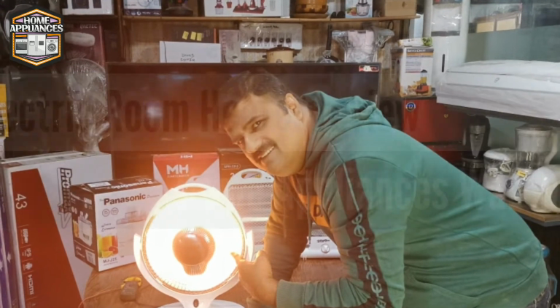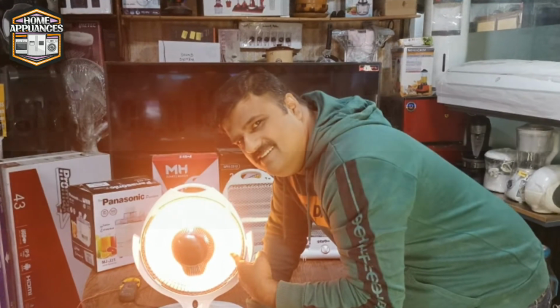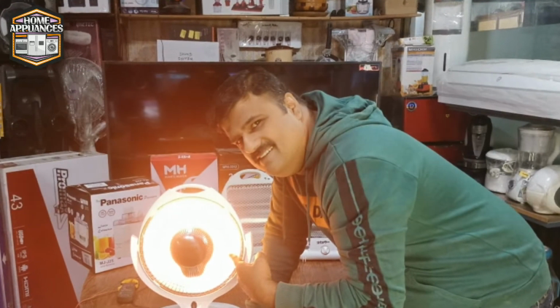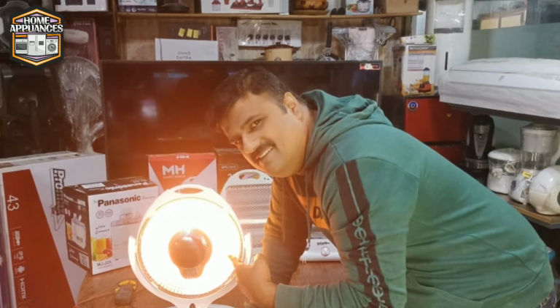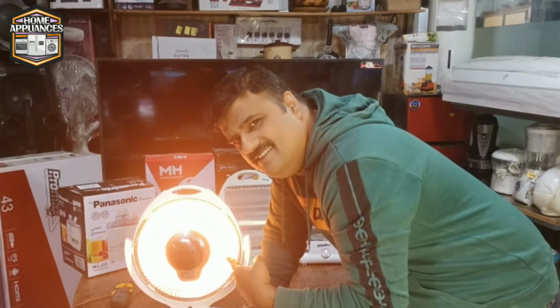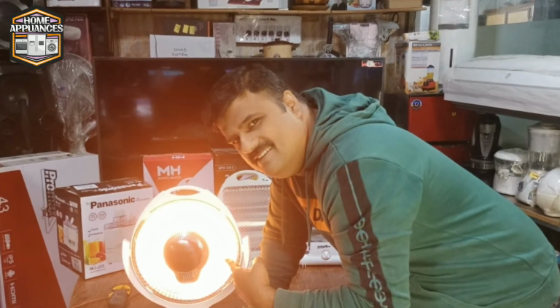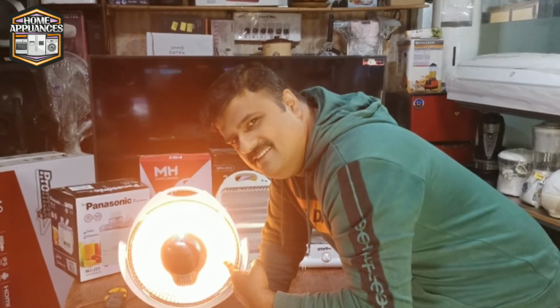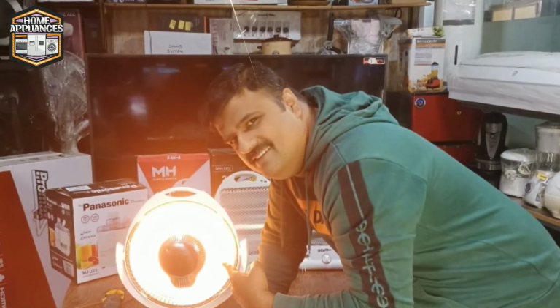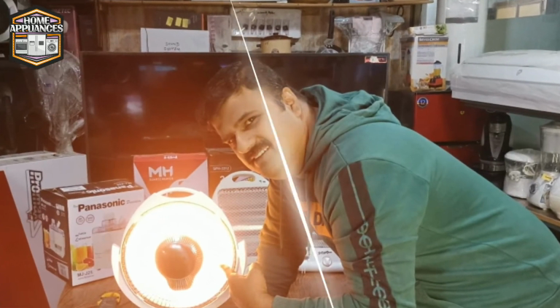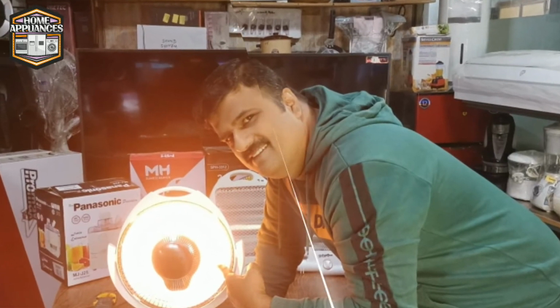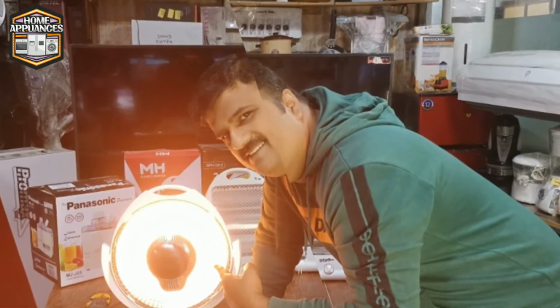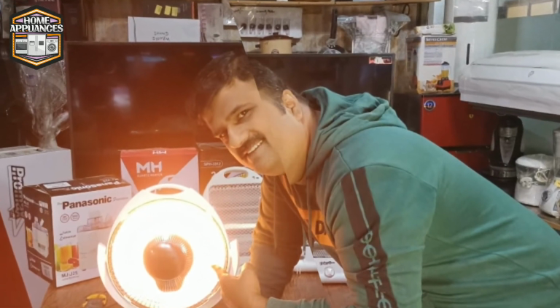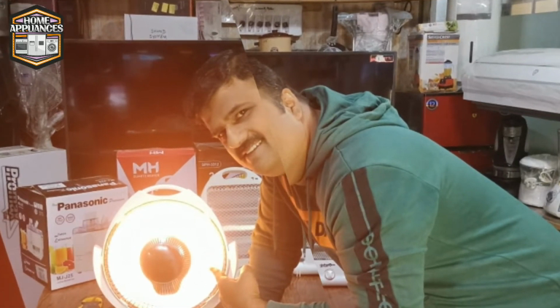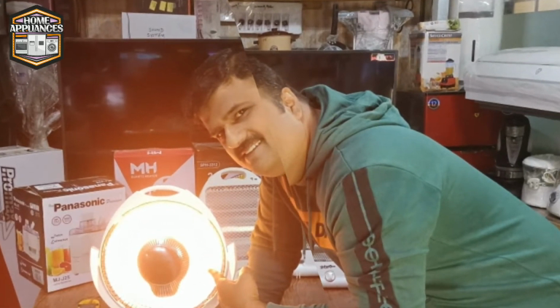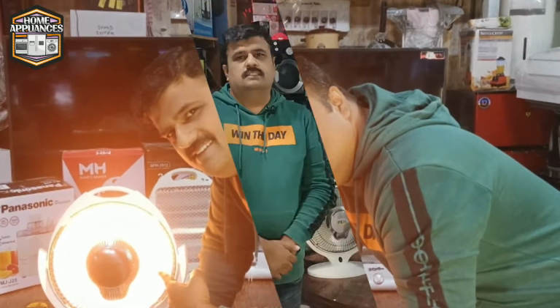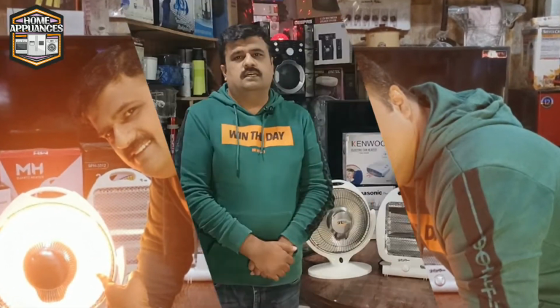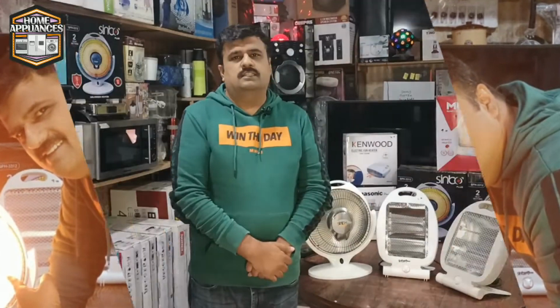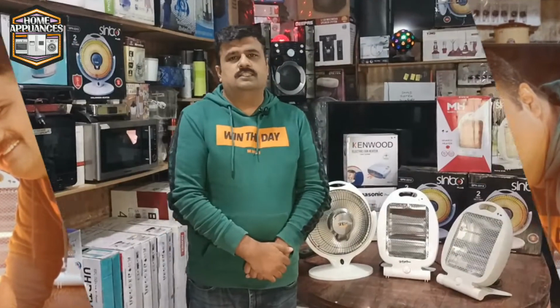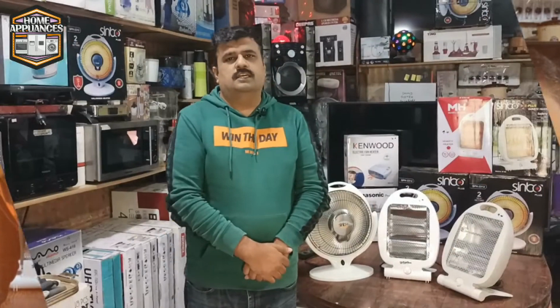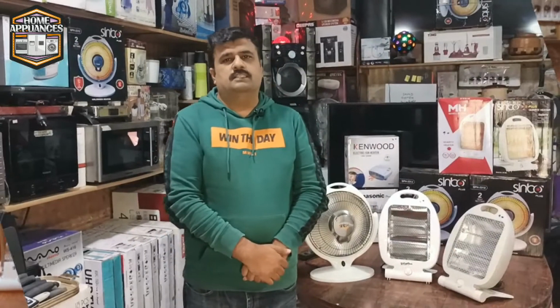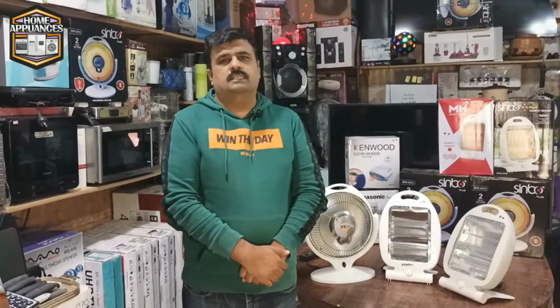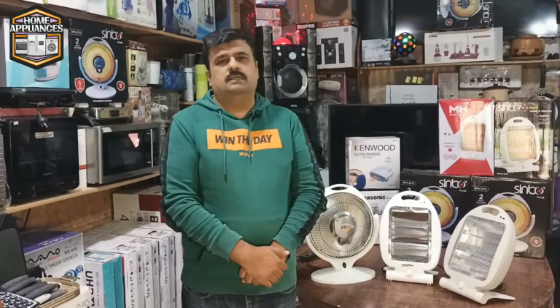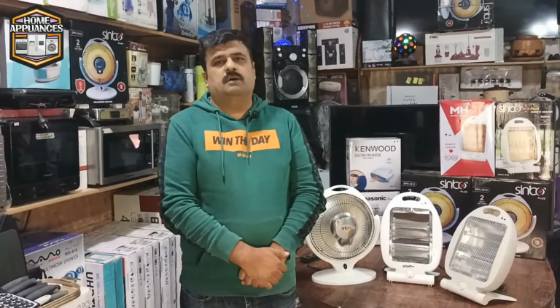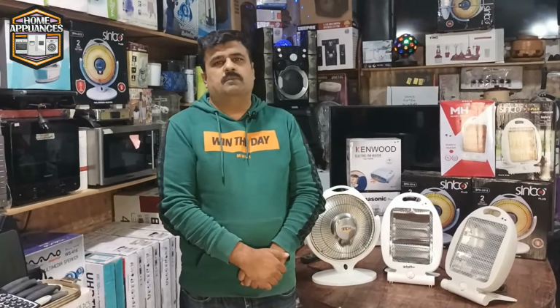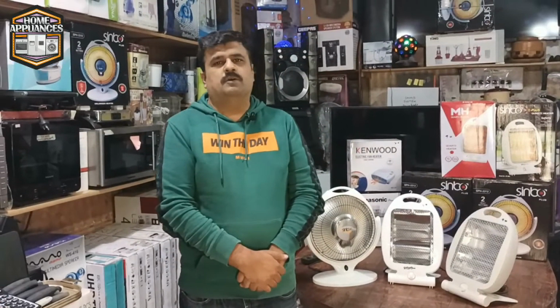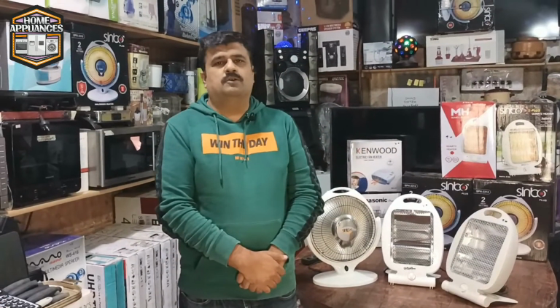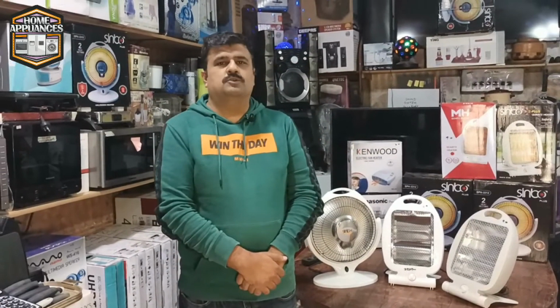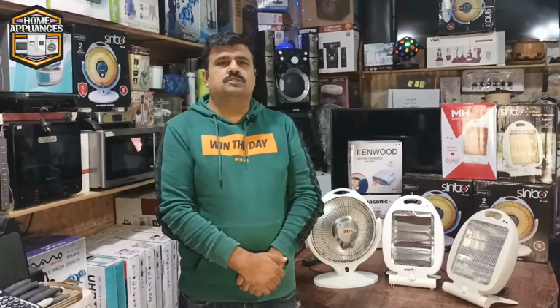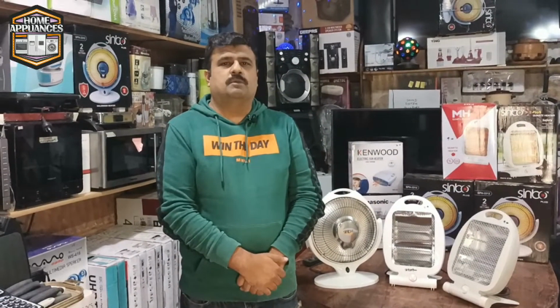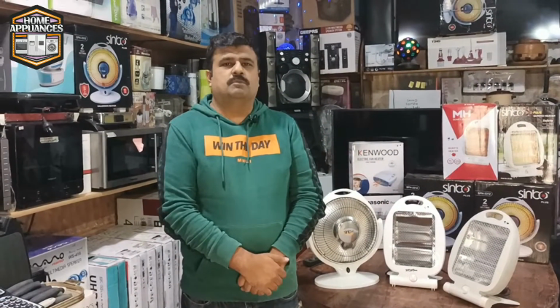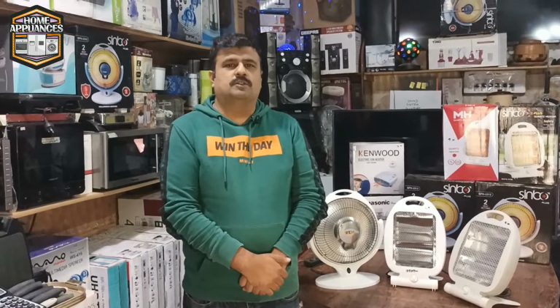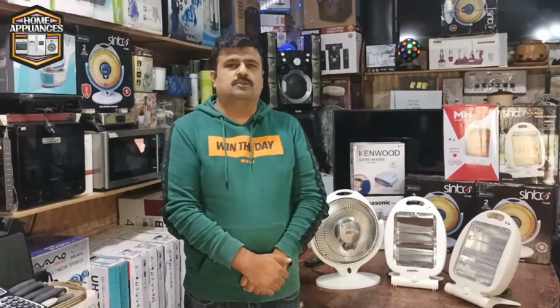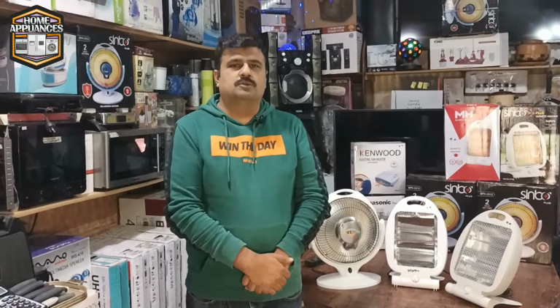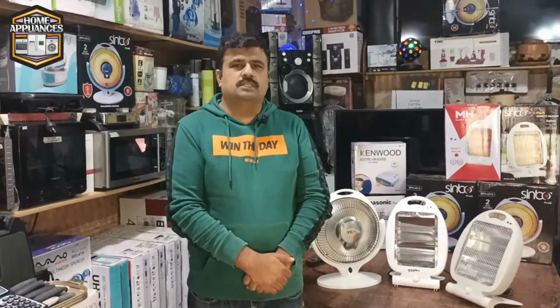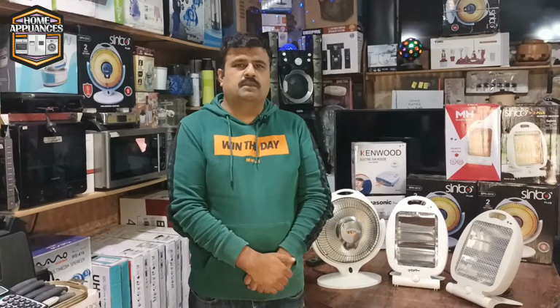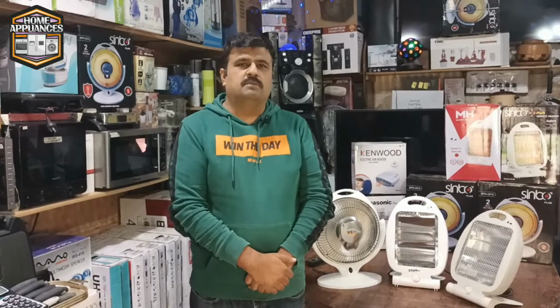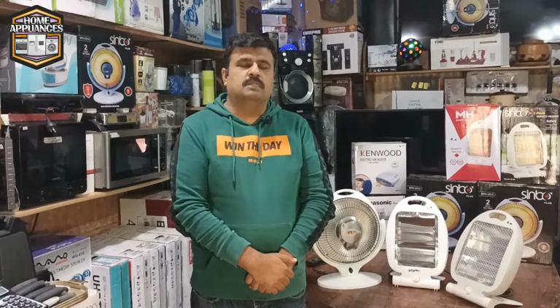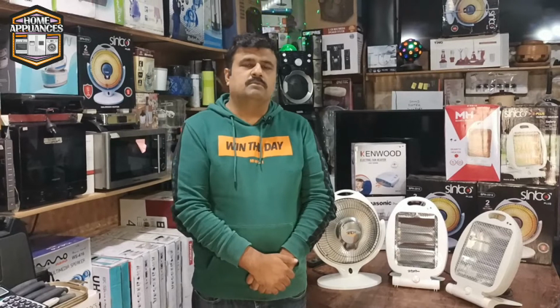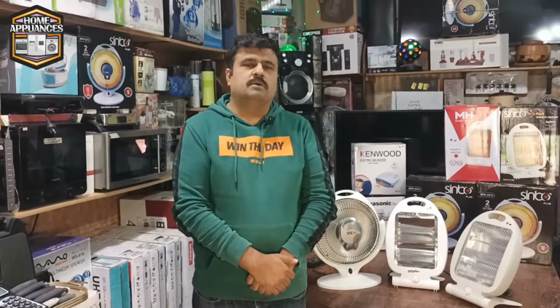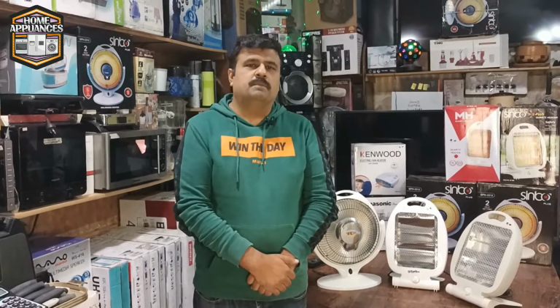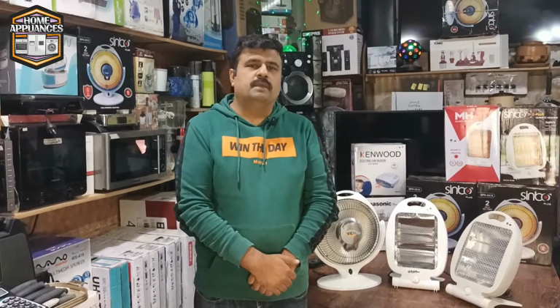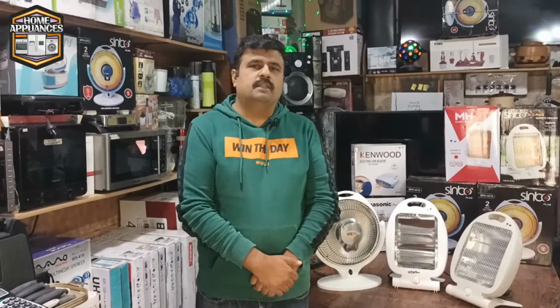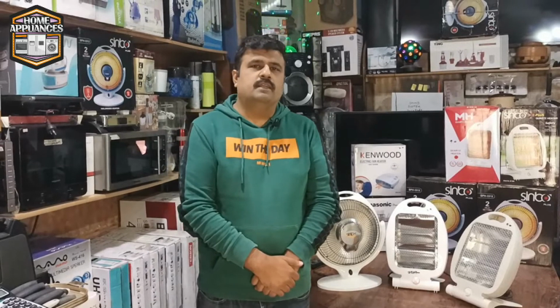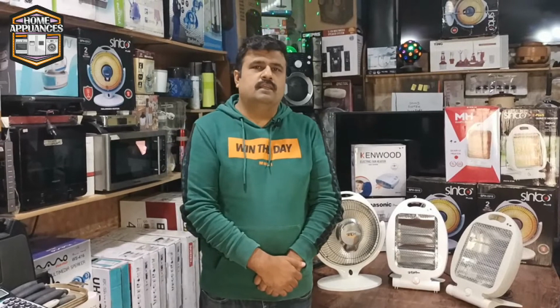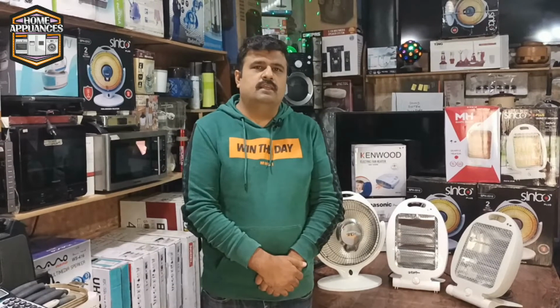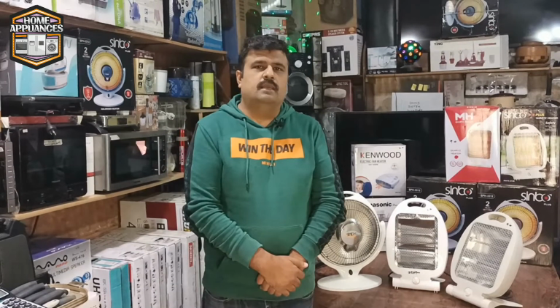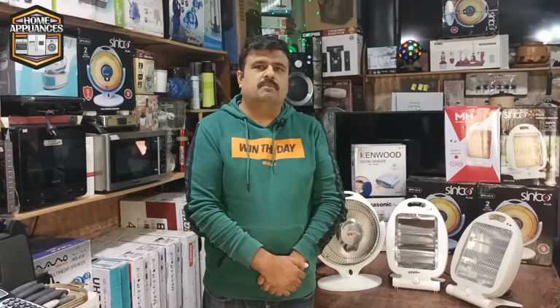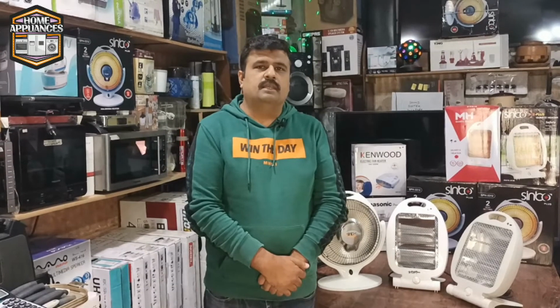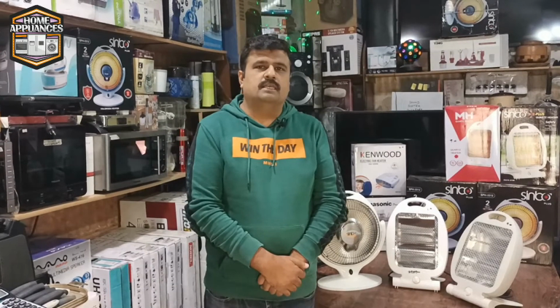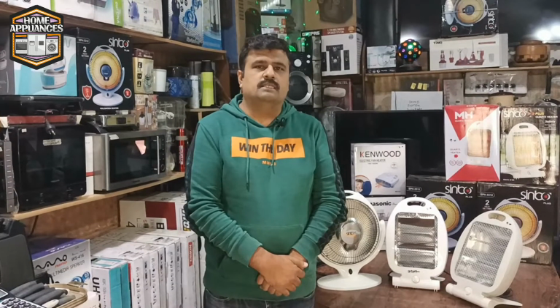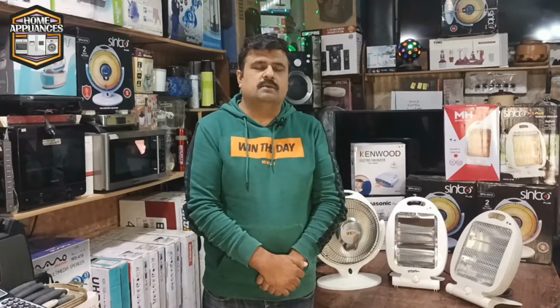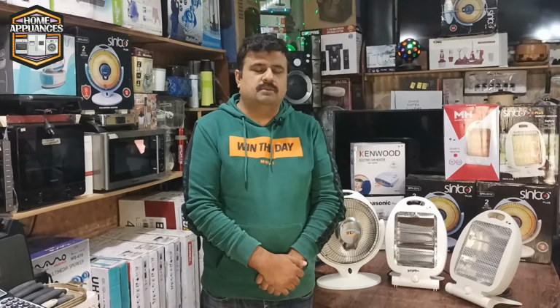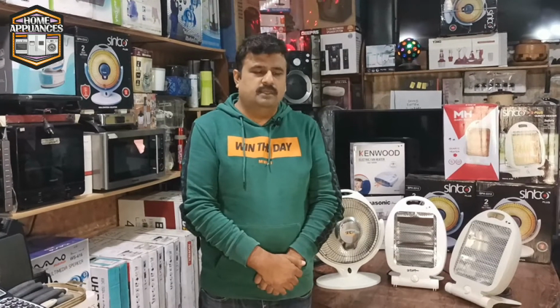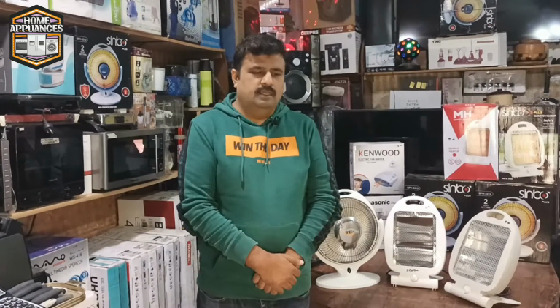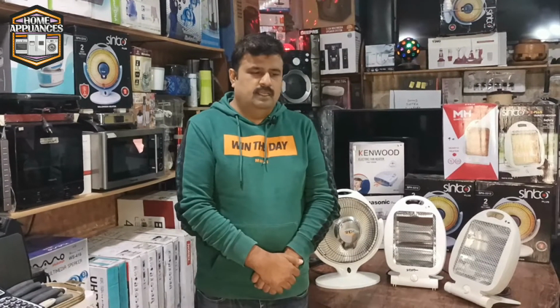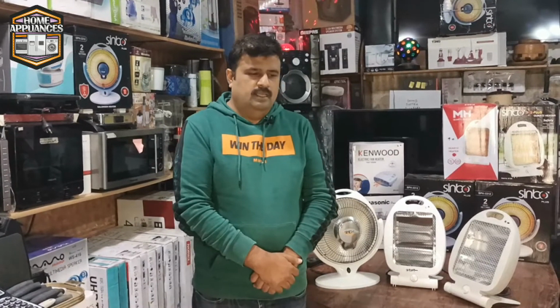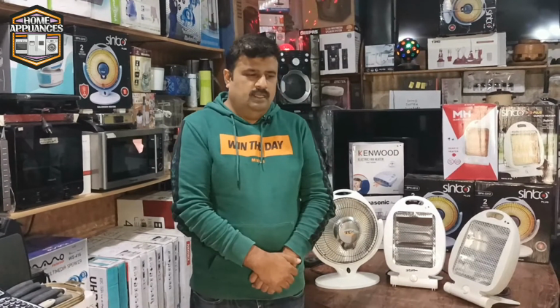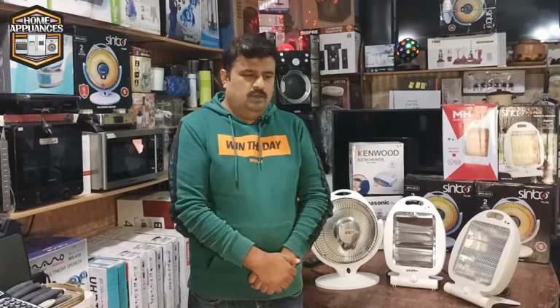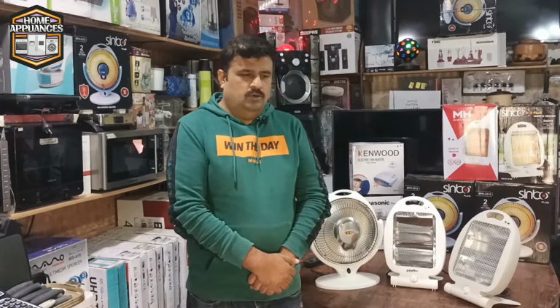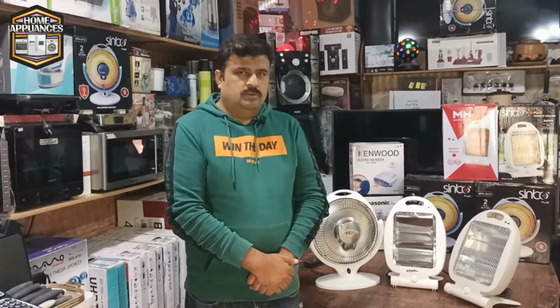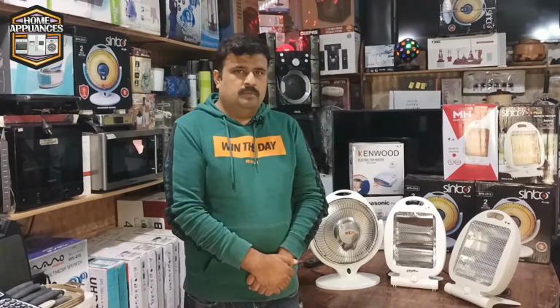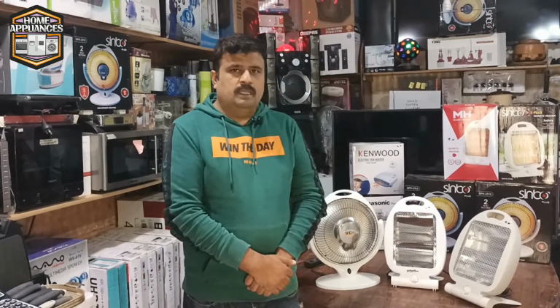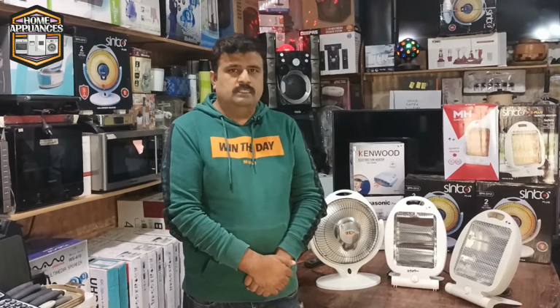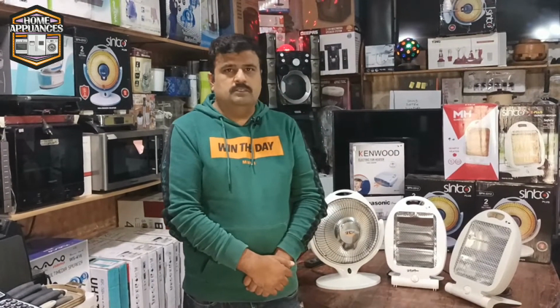Hello everyone, my friends and gentlemen, I am your host, and welcome to Home Appliance.